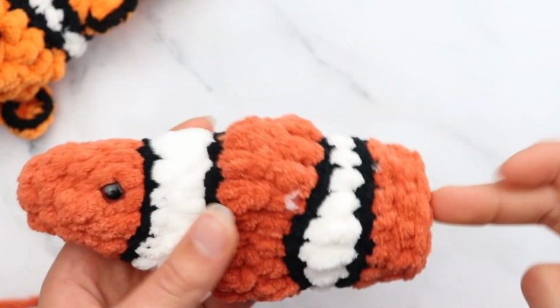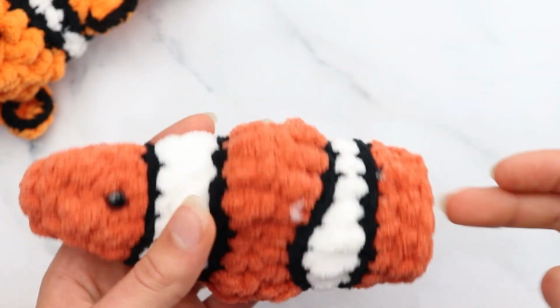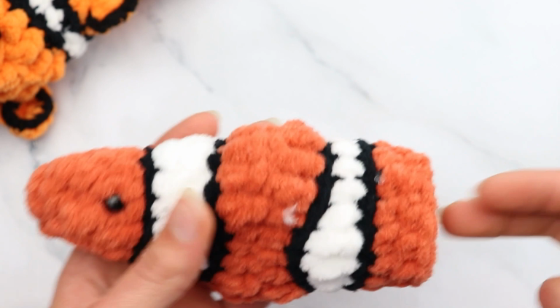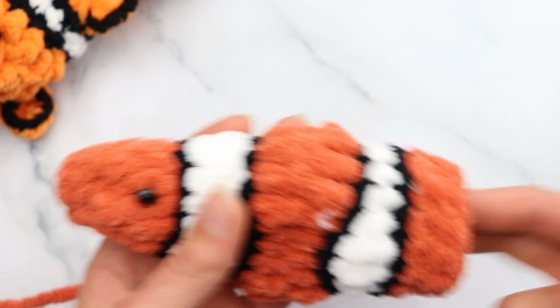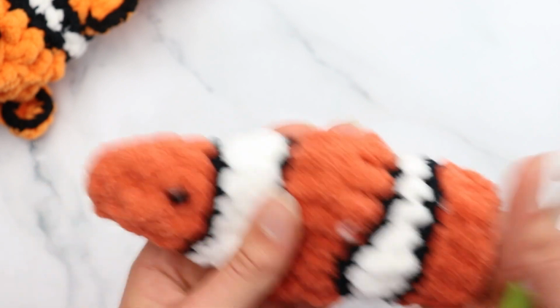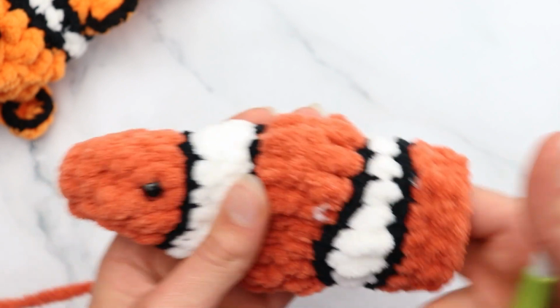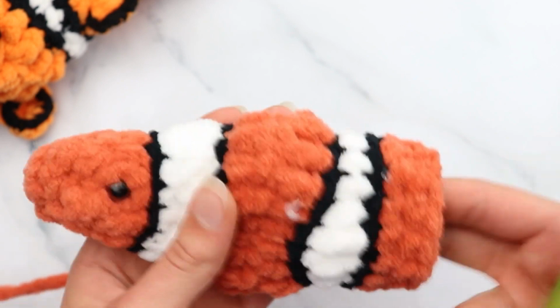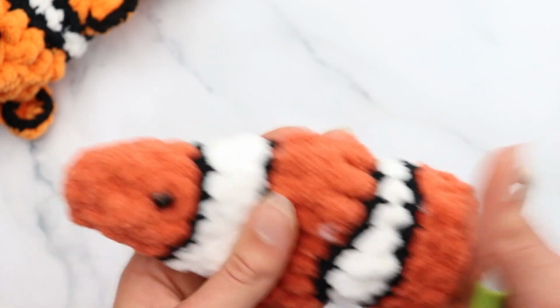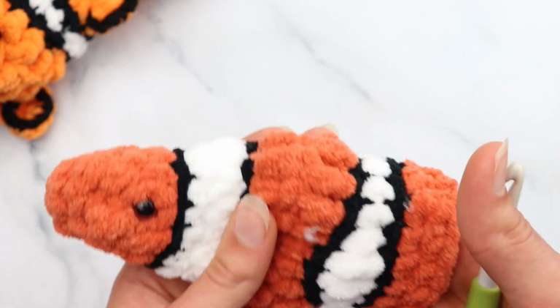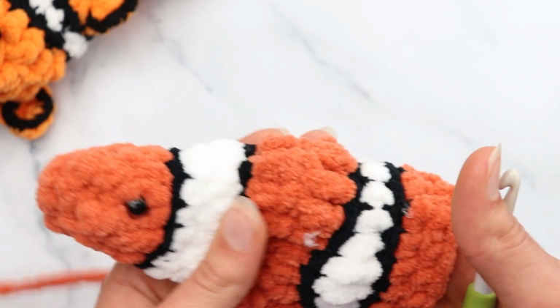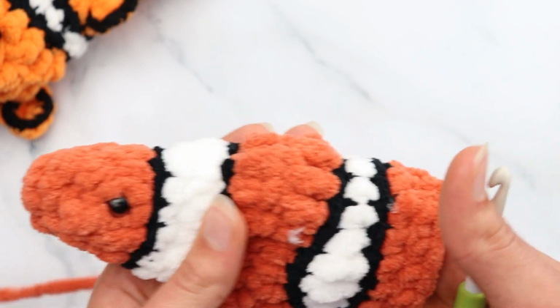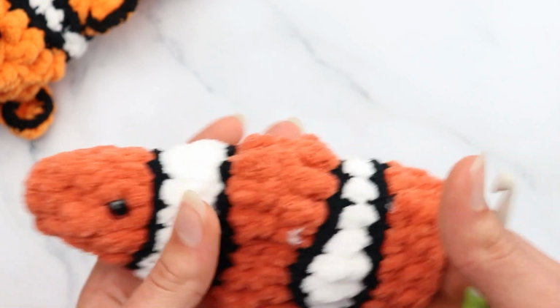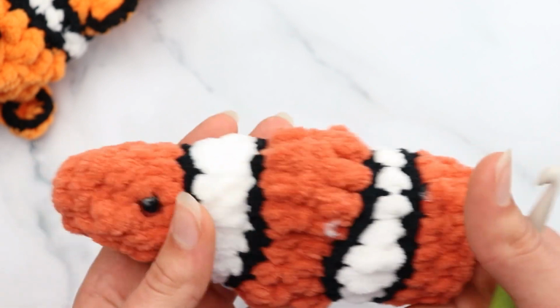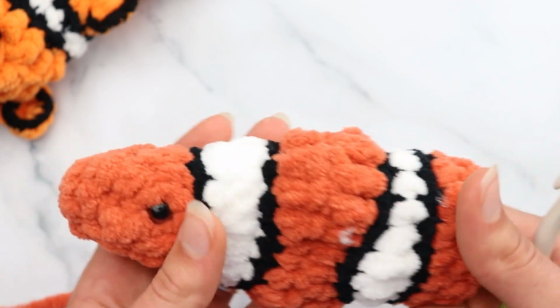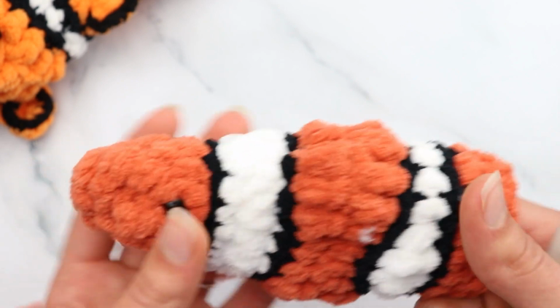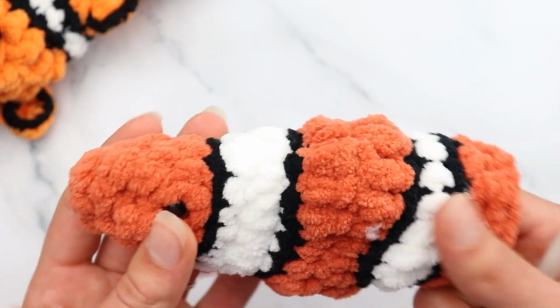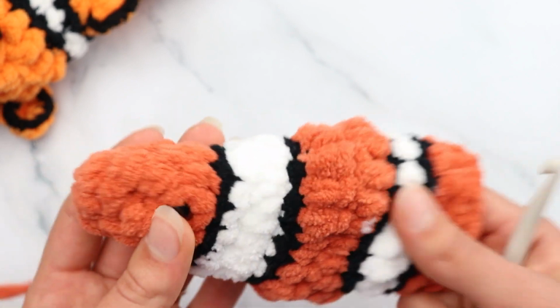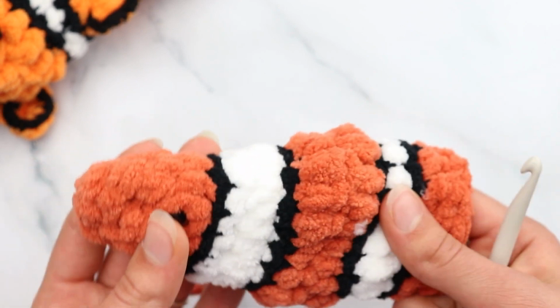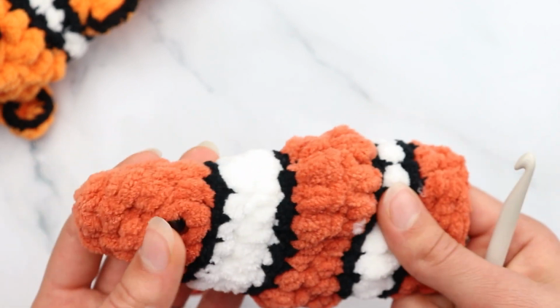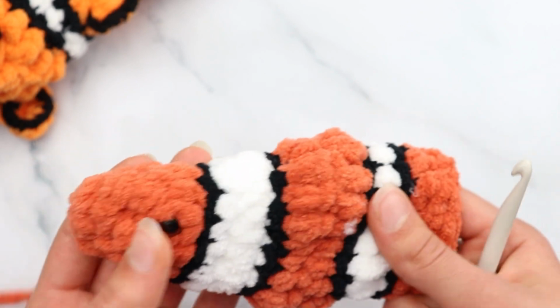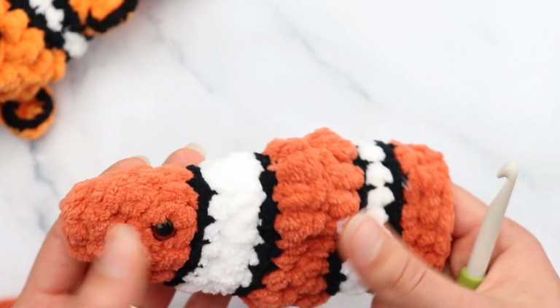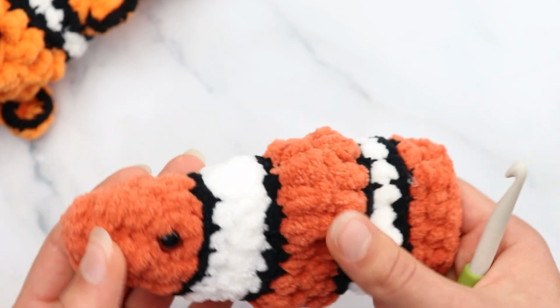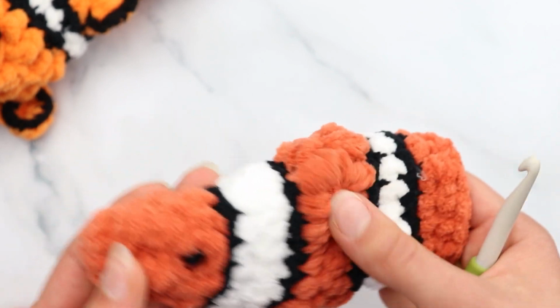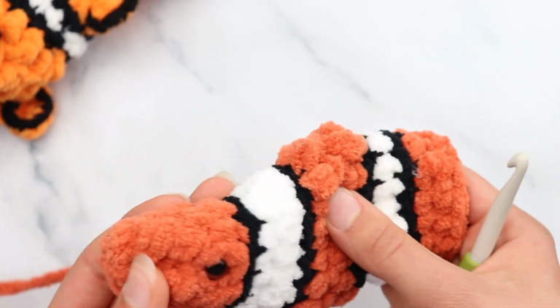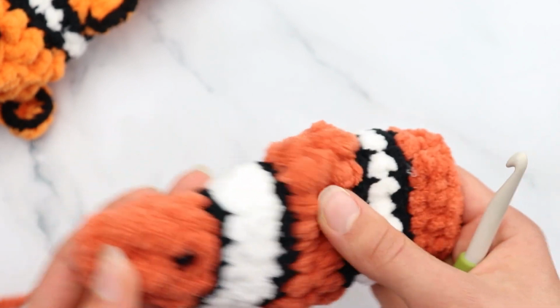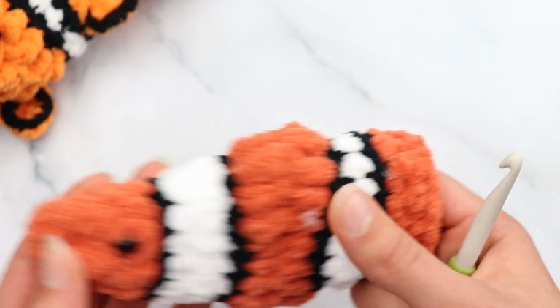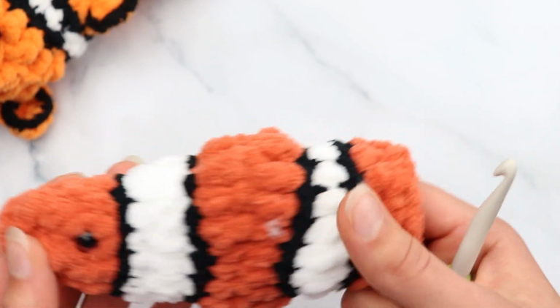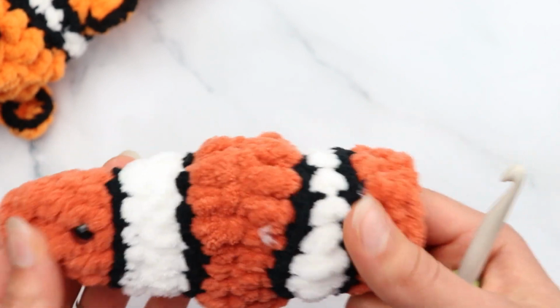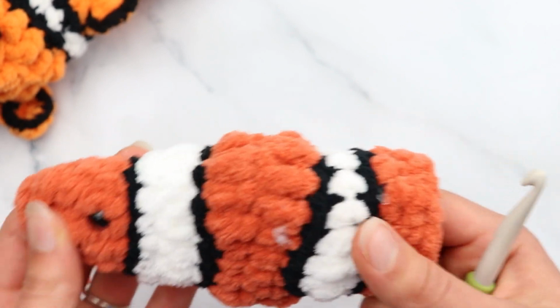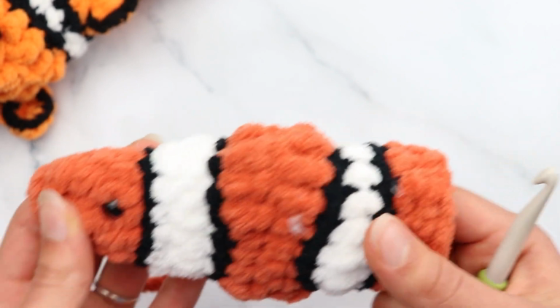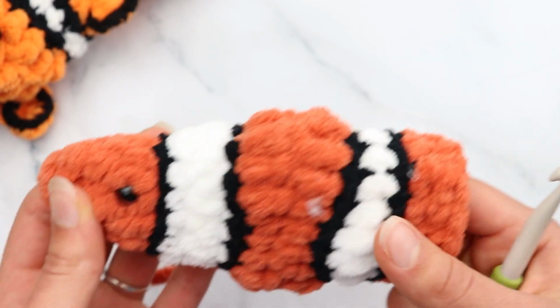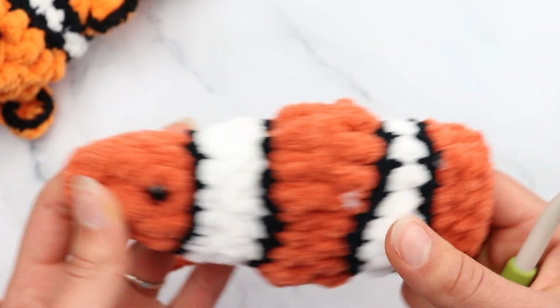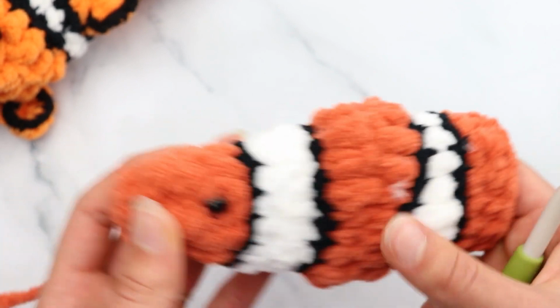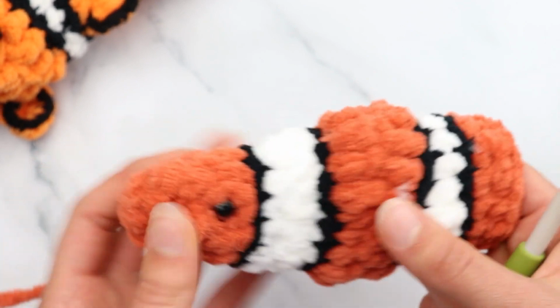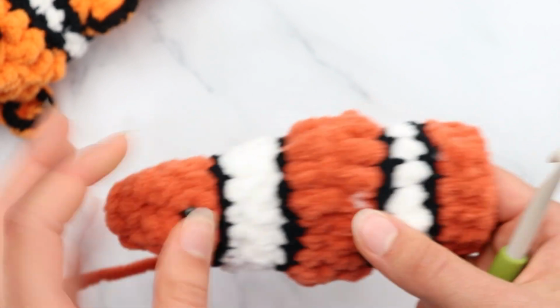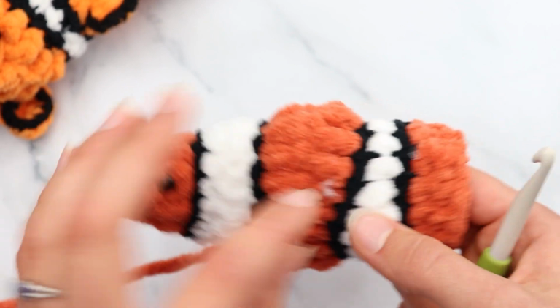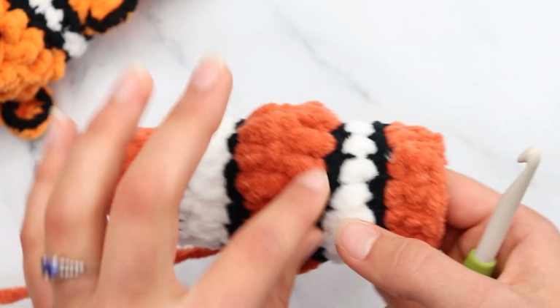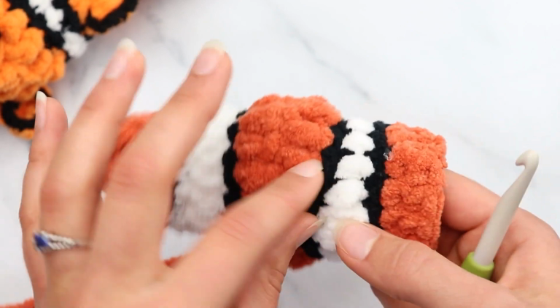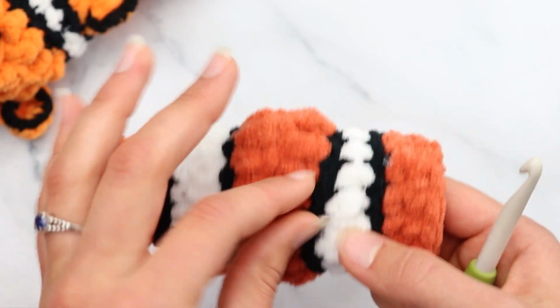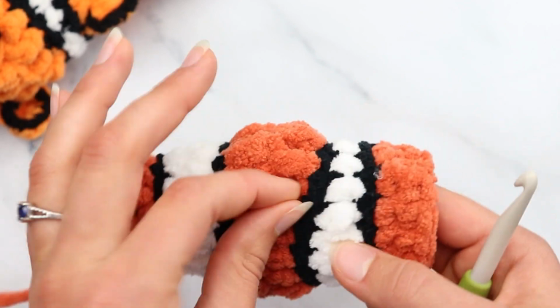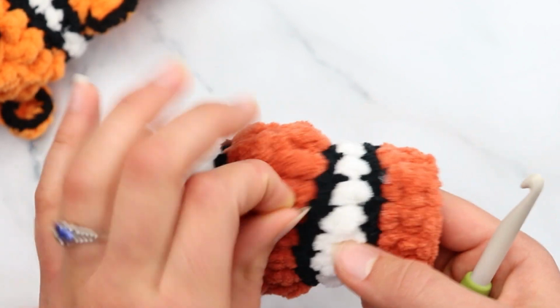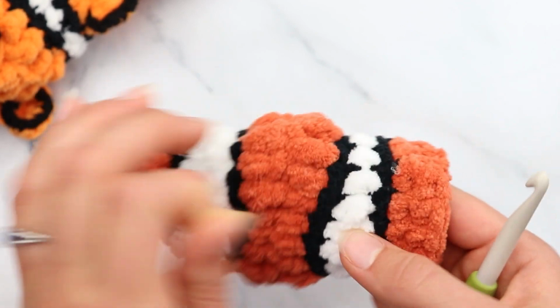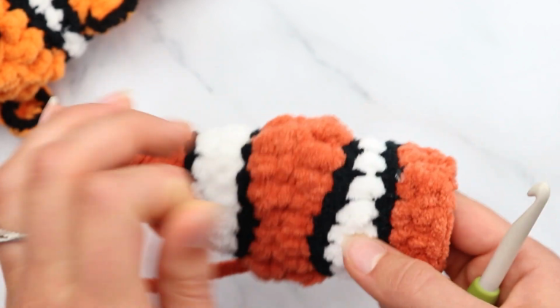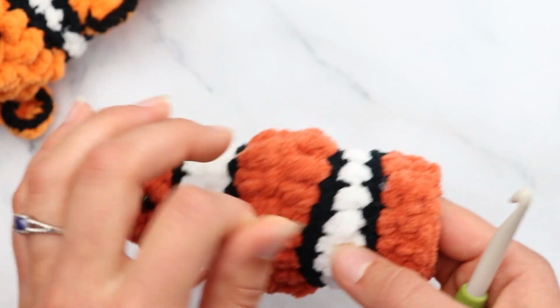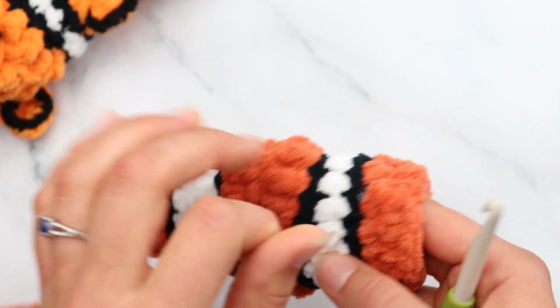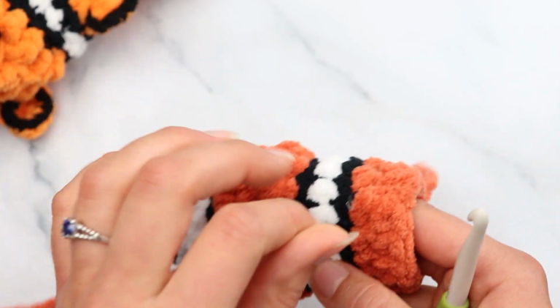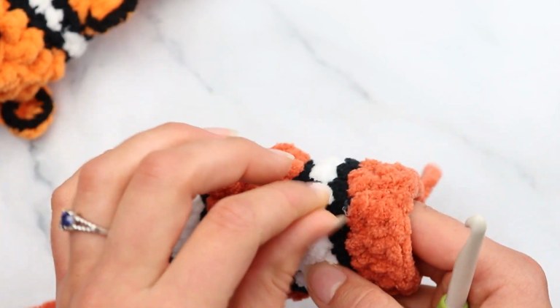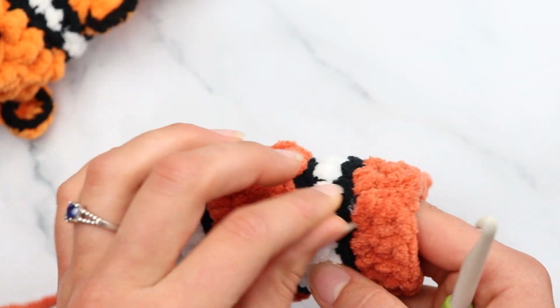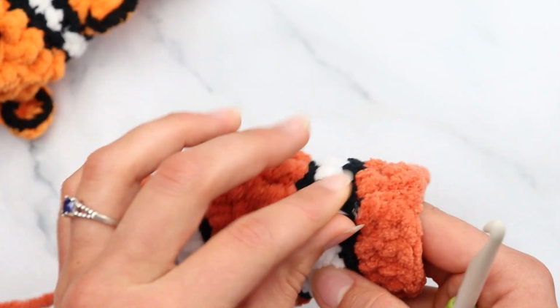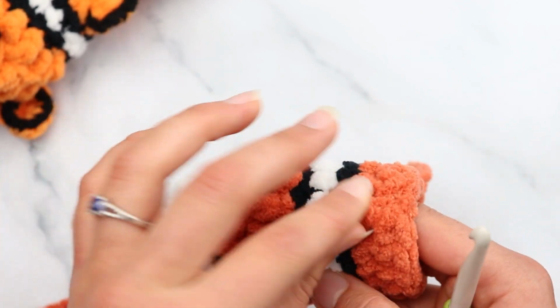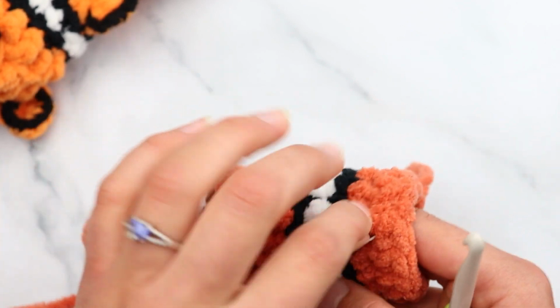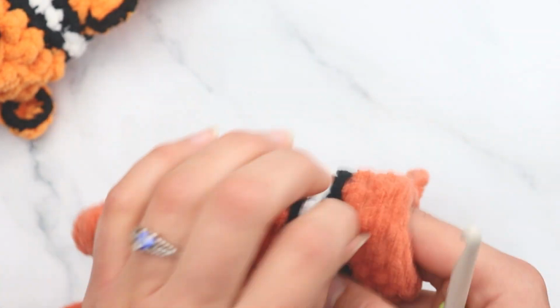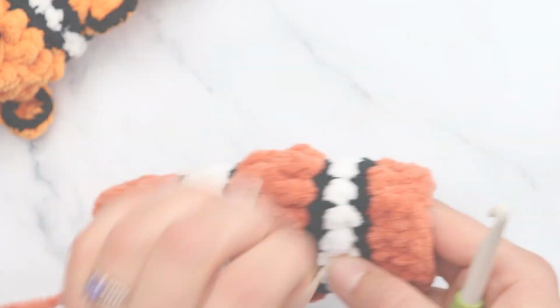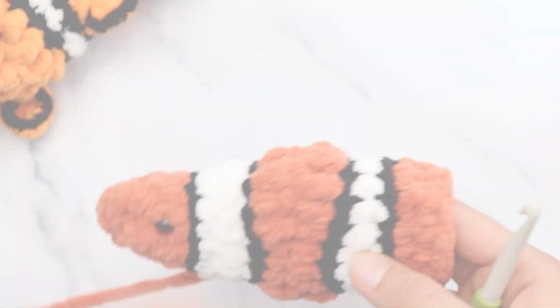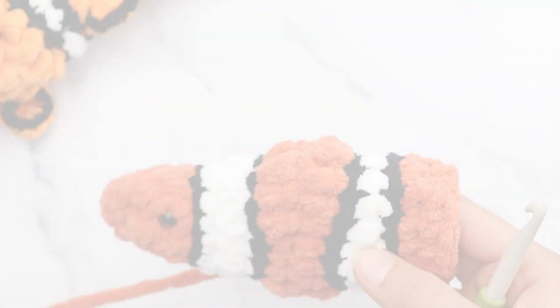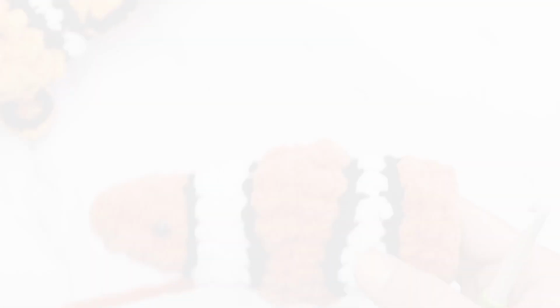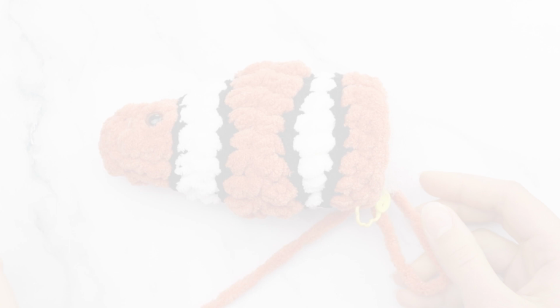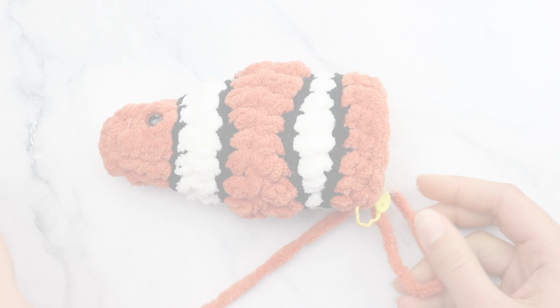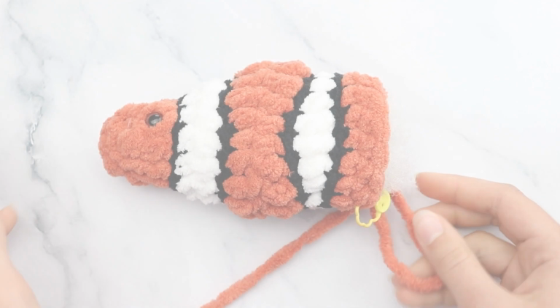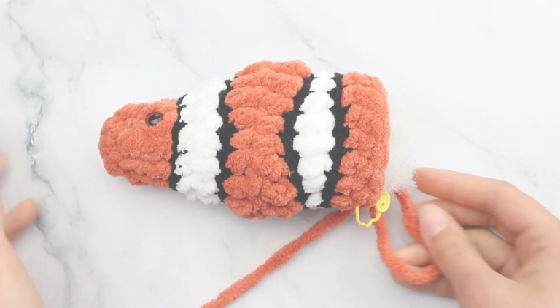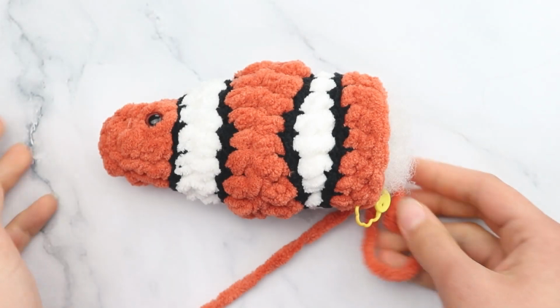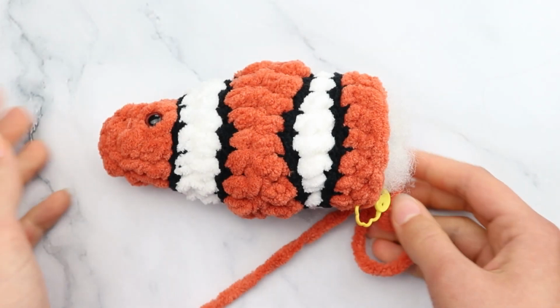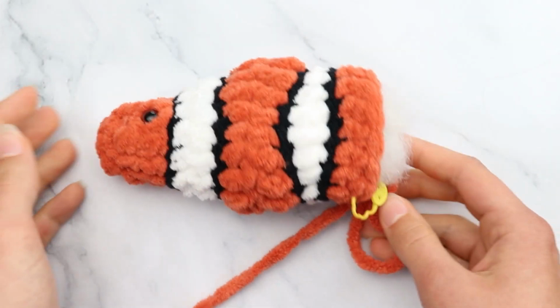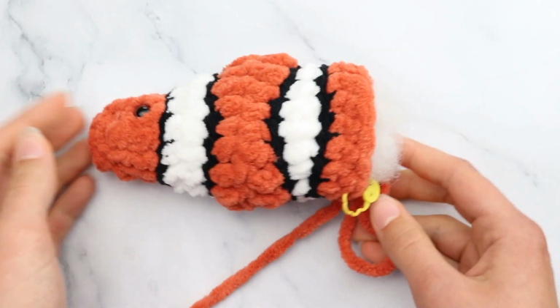At this point I like to weave in the tails before closing off the body. Weave in your tails that are inside, then add some stuffing. Remember: the goal with this fish is to have it be kind of flat — narrow and just more wide. So don't stuff it really wide unless you like that look. Go ahead and weave in your ends and stuff your body.